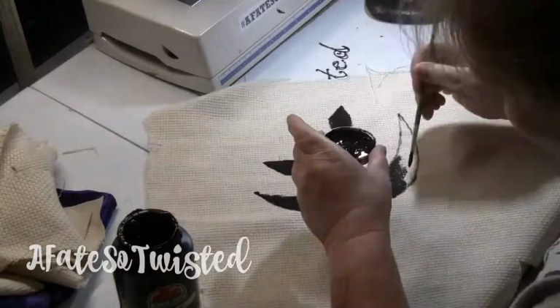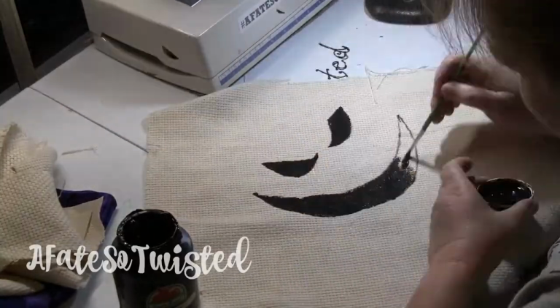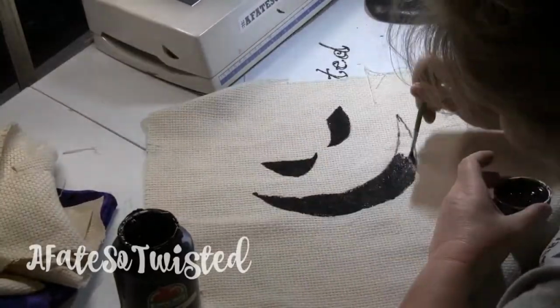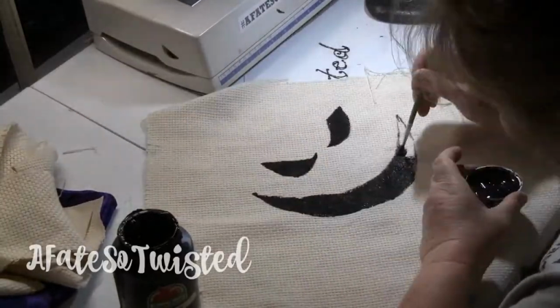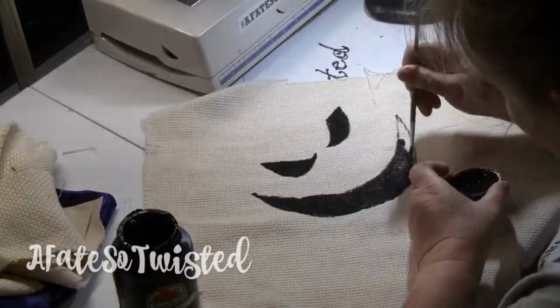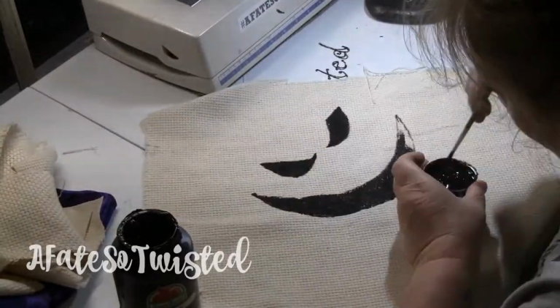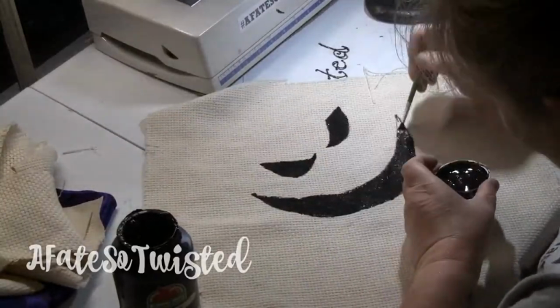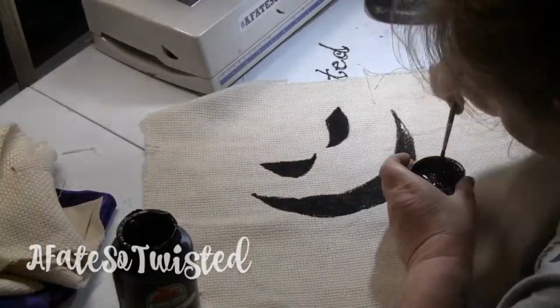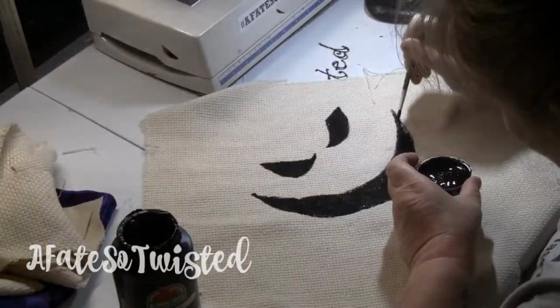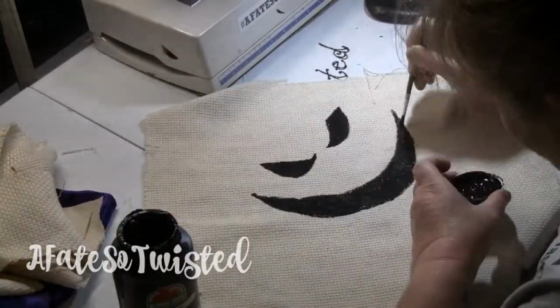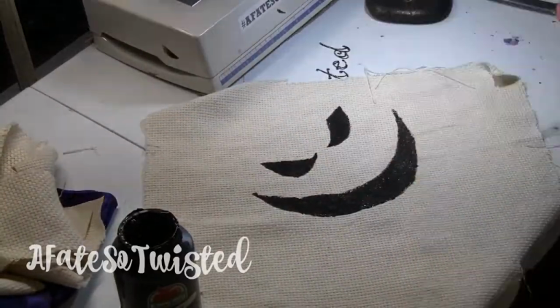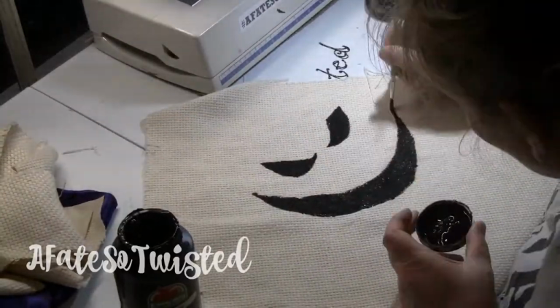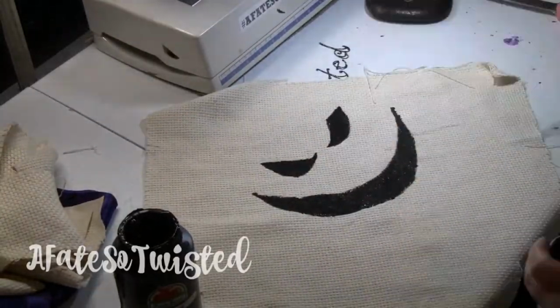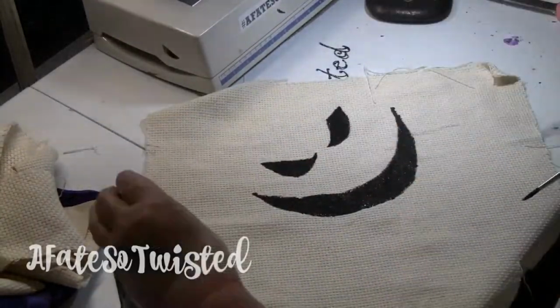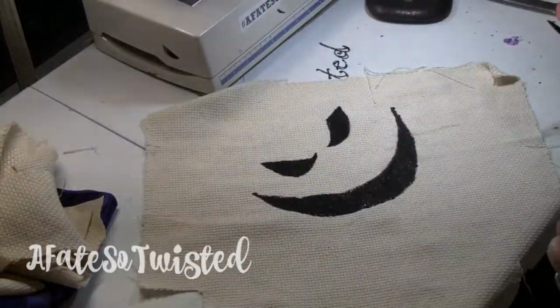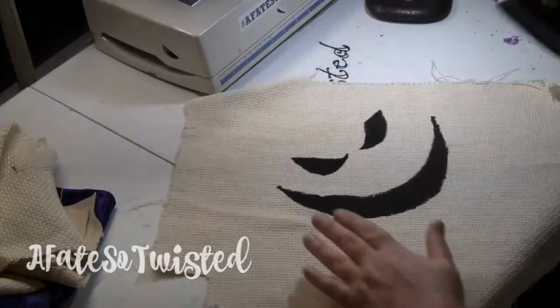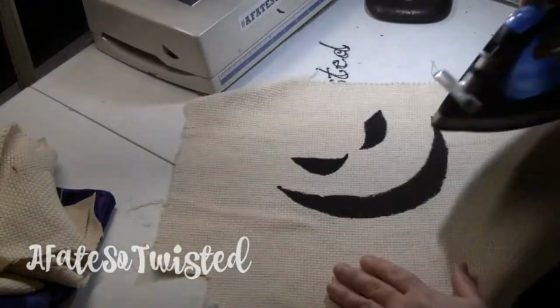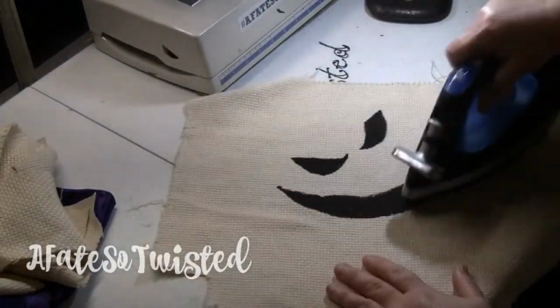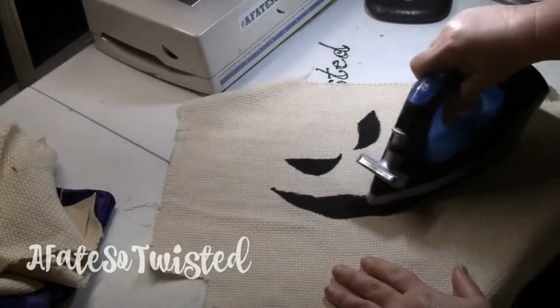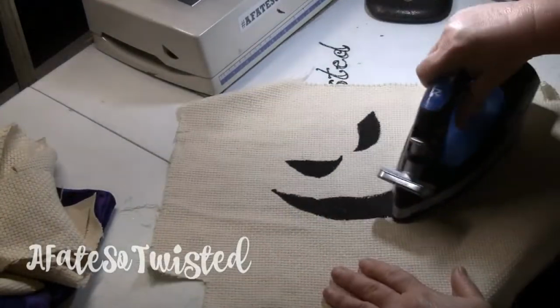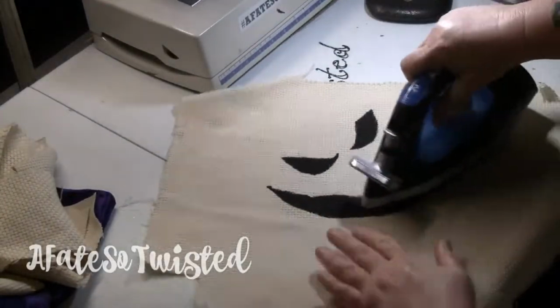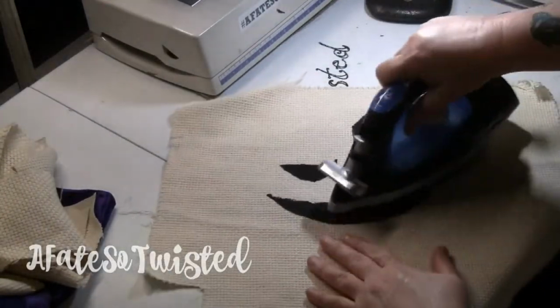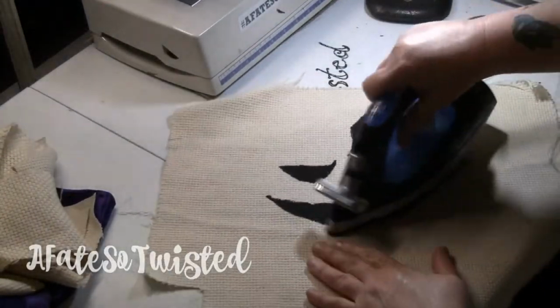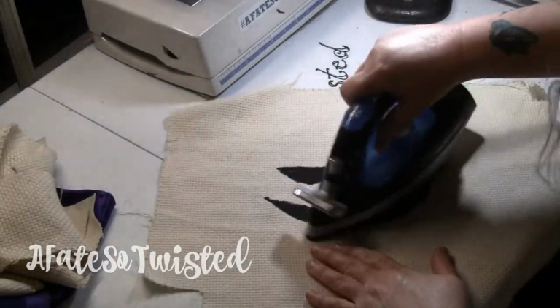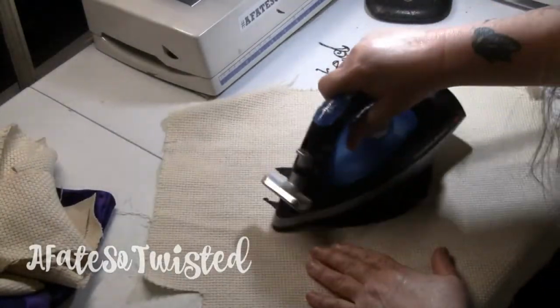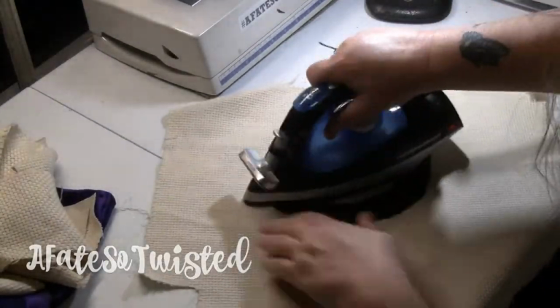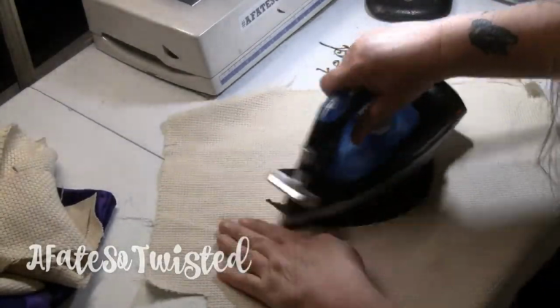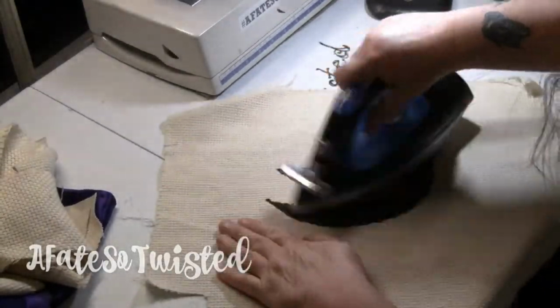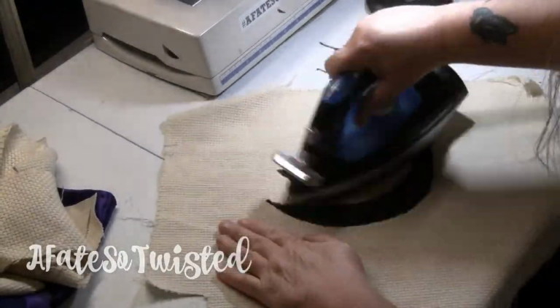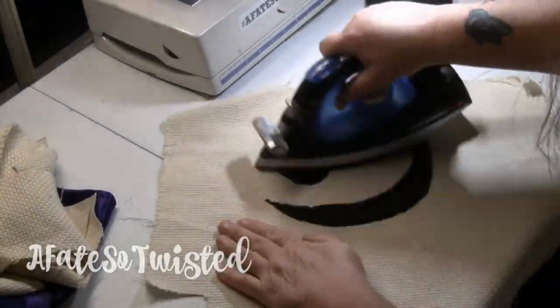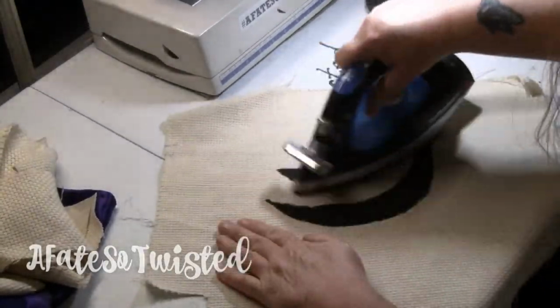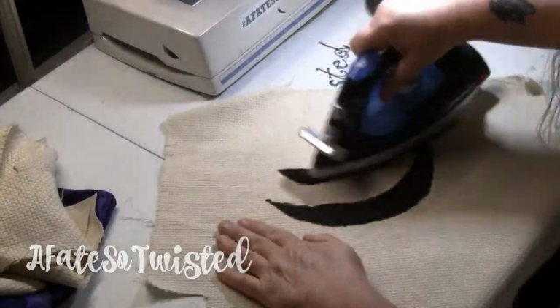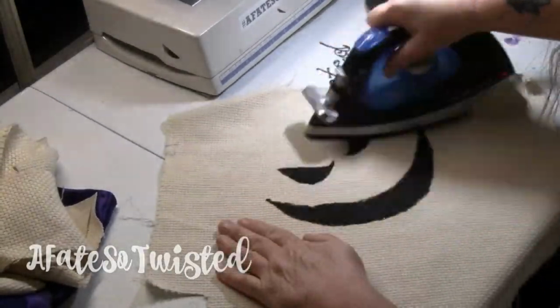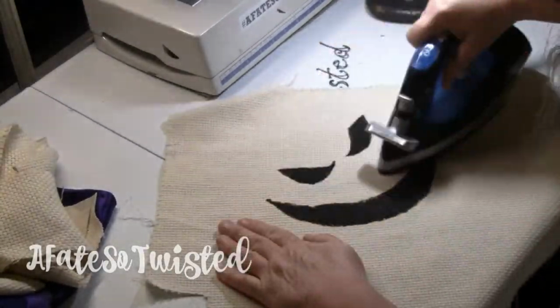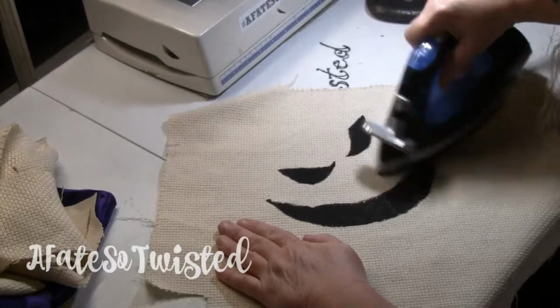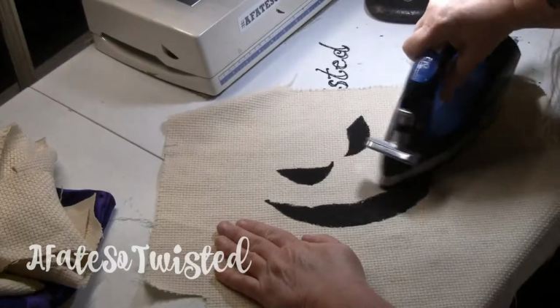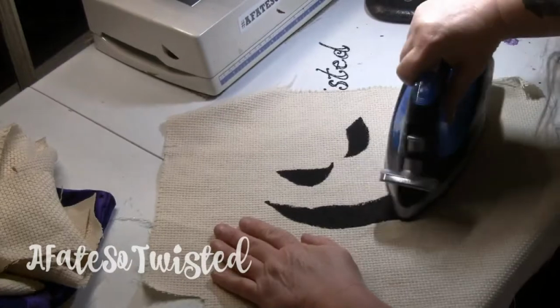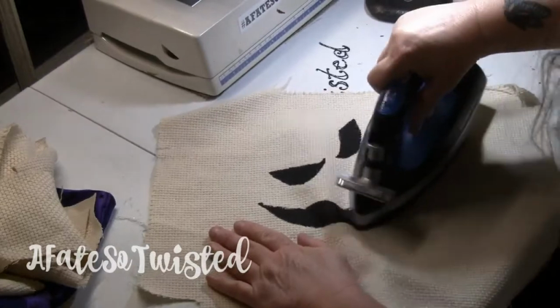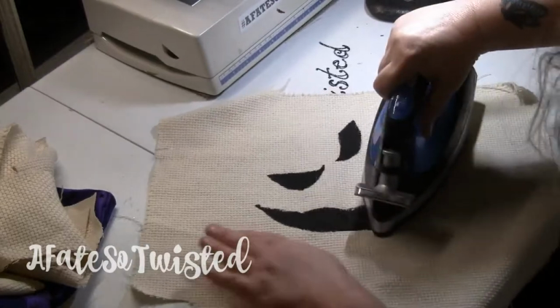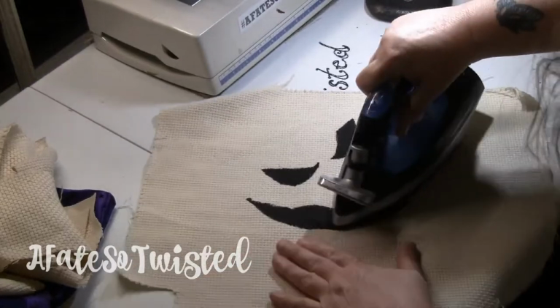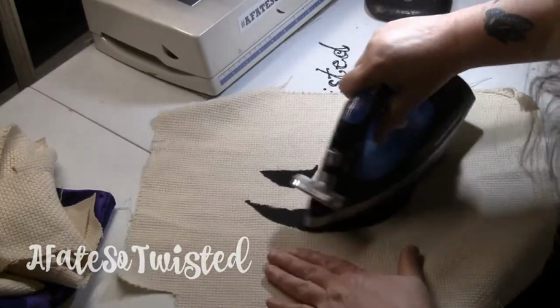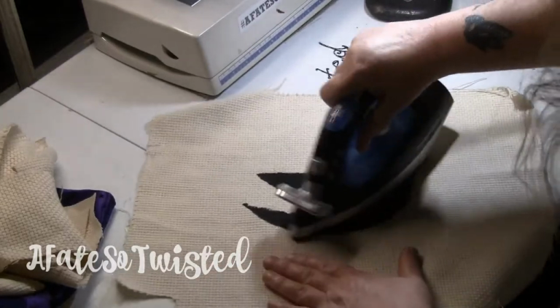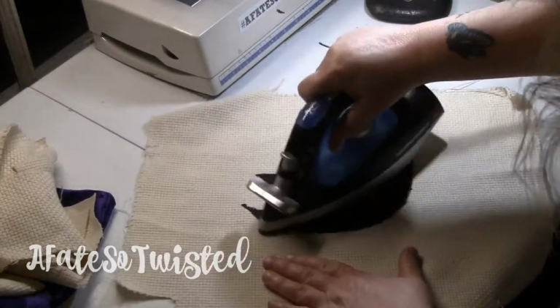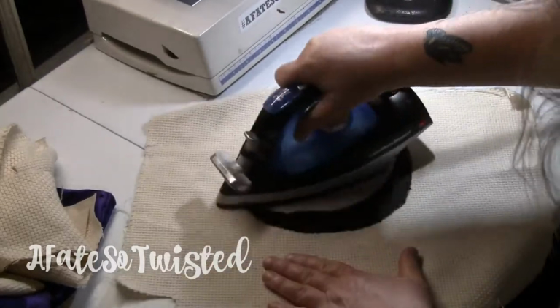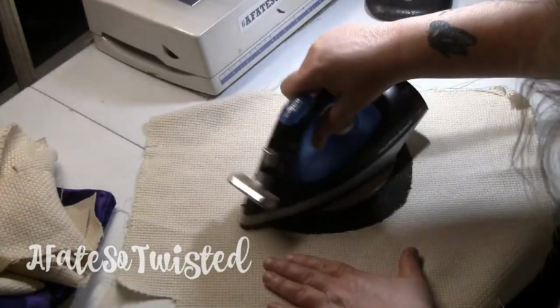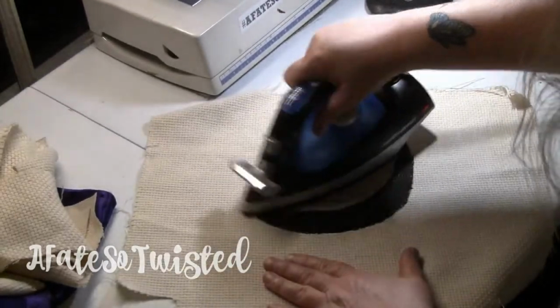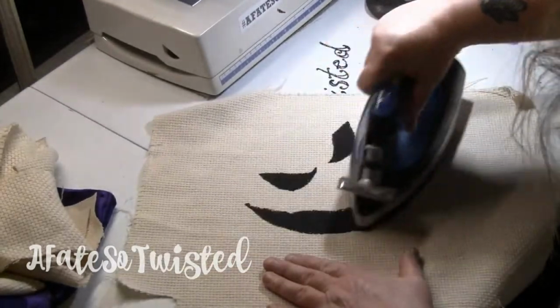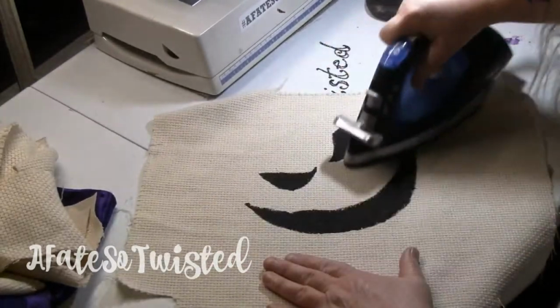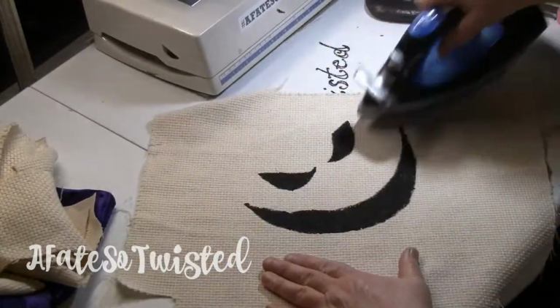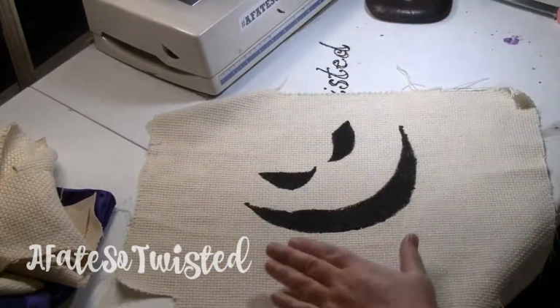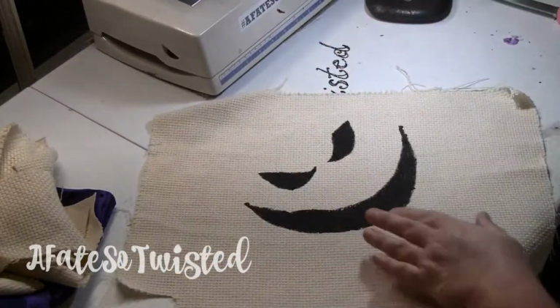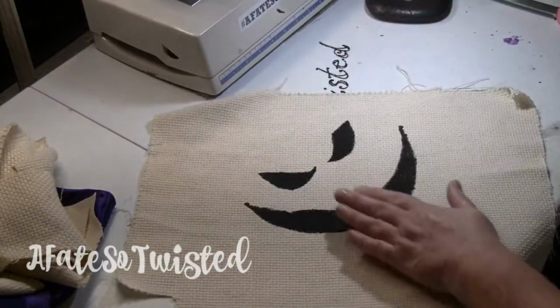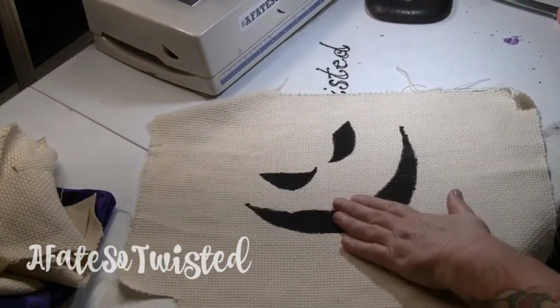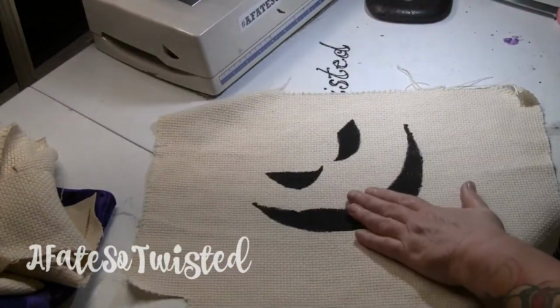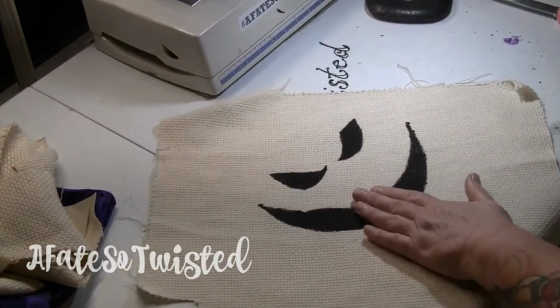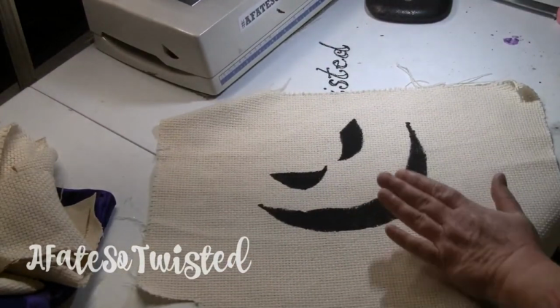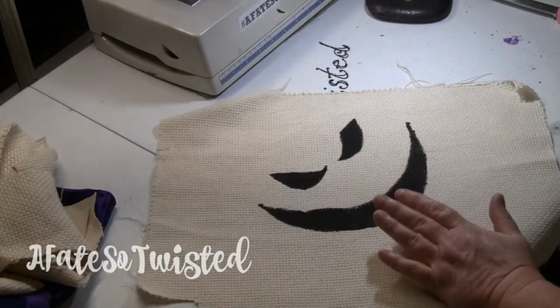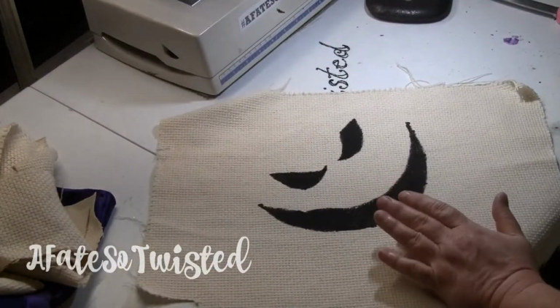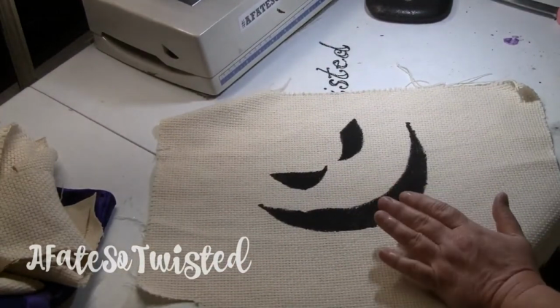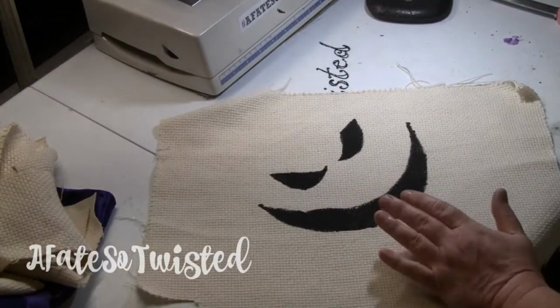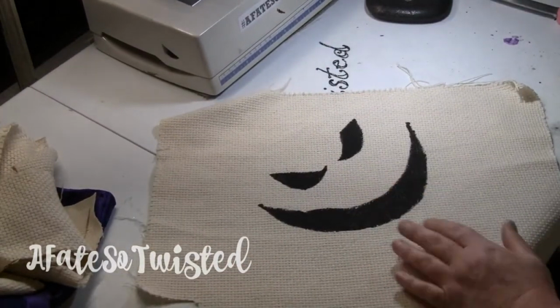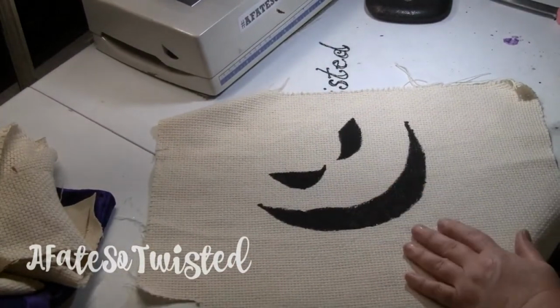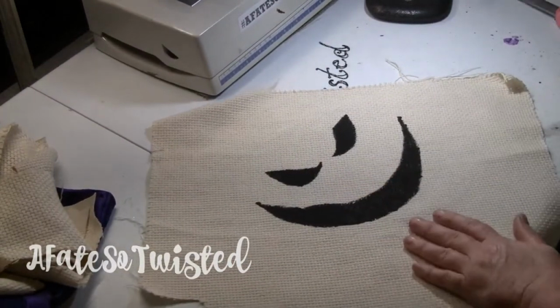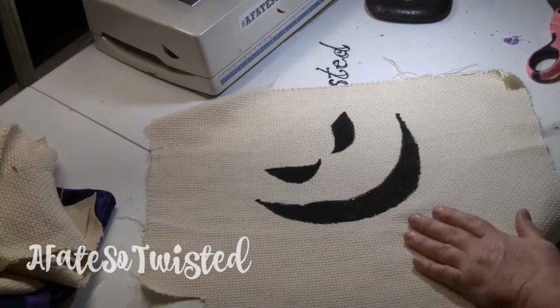I'm just filling in those eyes and that mouth, and then once it dries, you want to iron it. That kind of helps the acrylic paint adhere to the fabric.